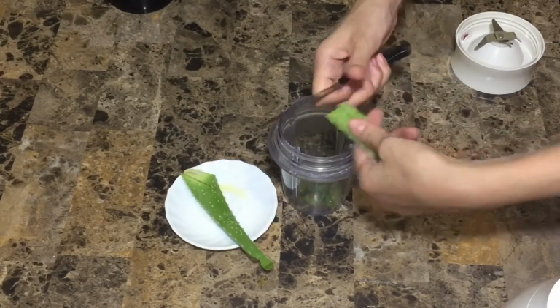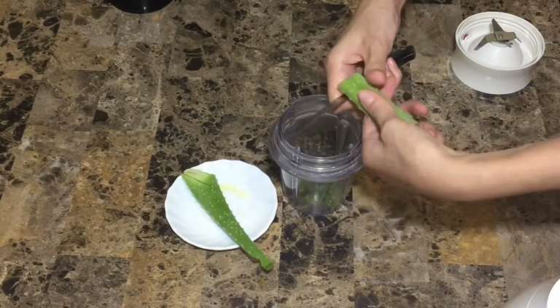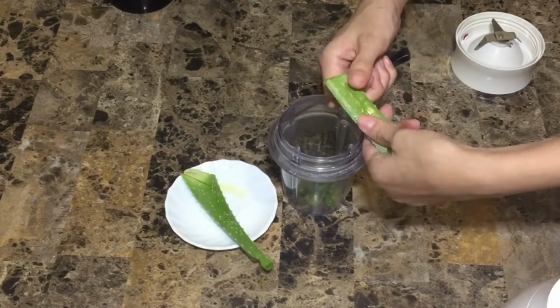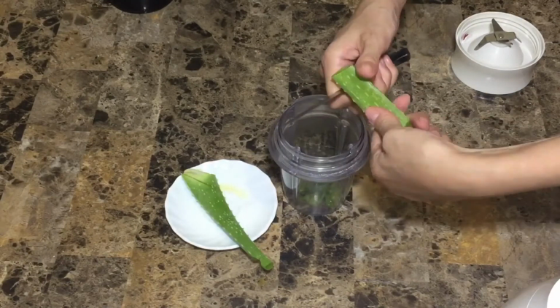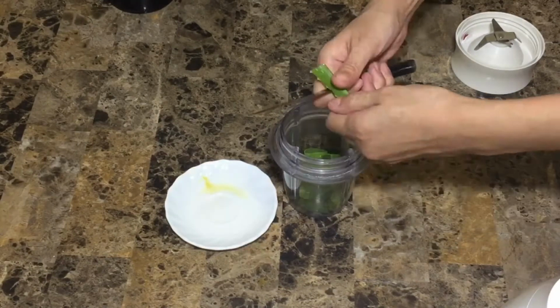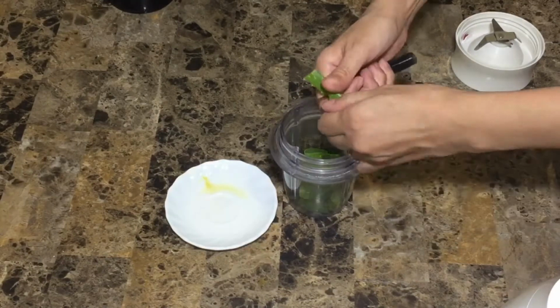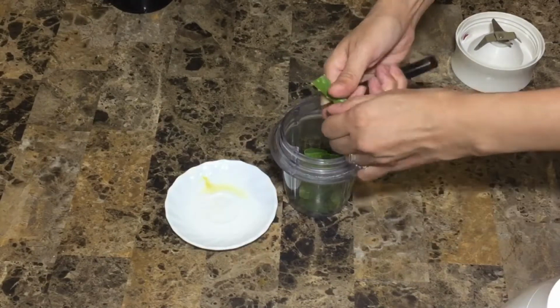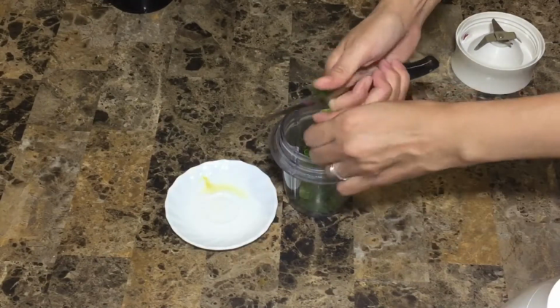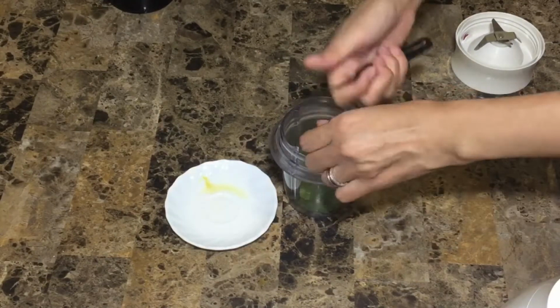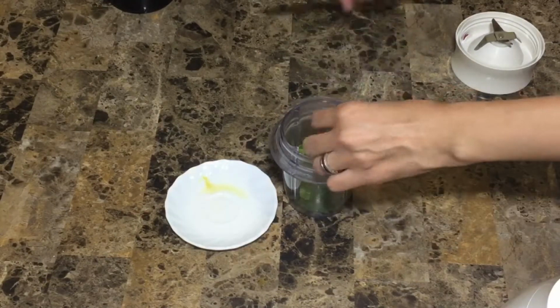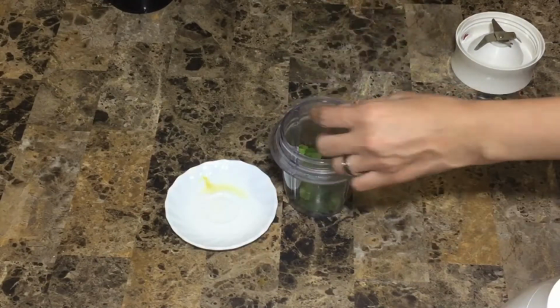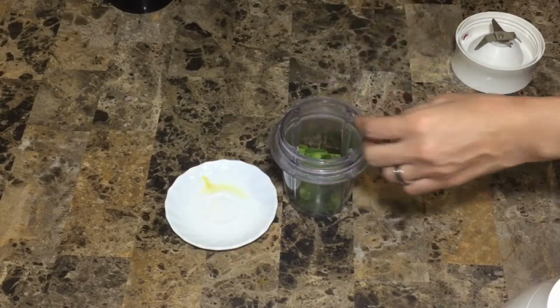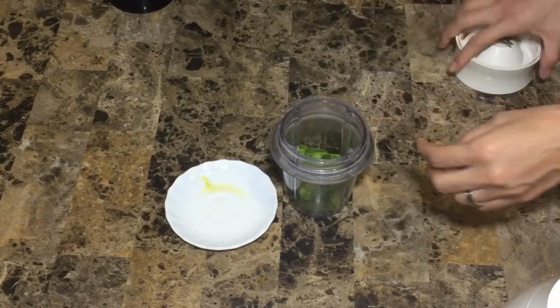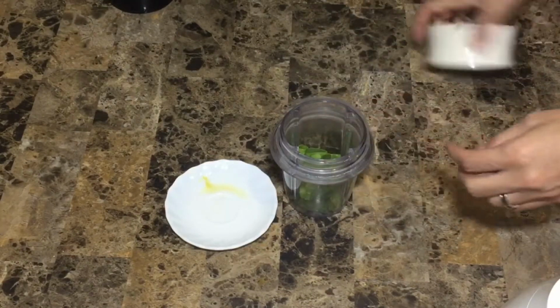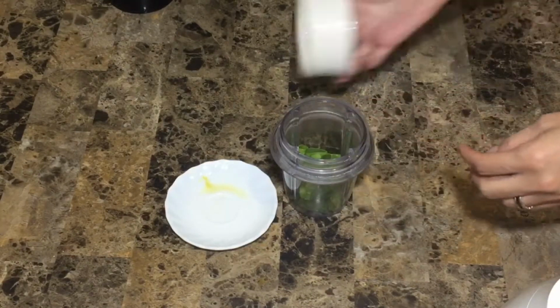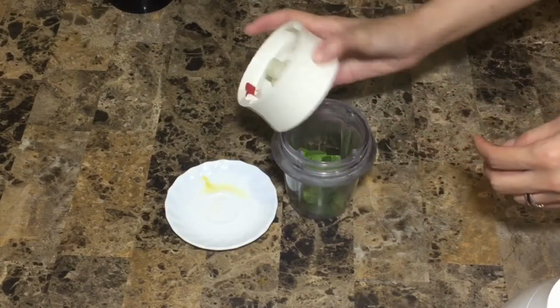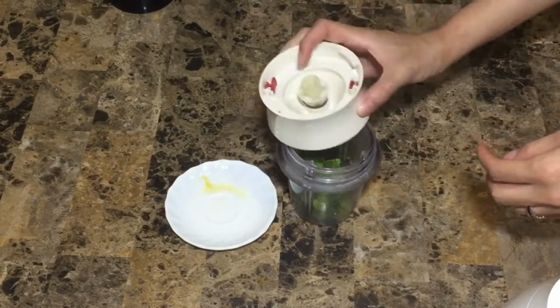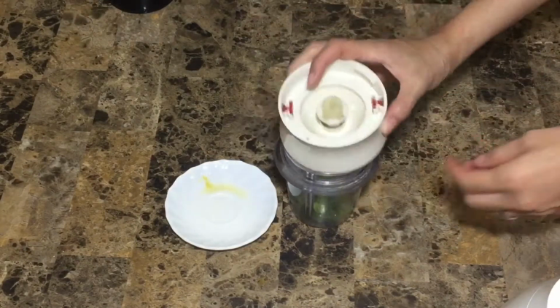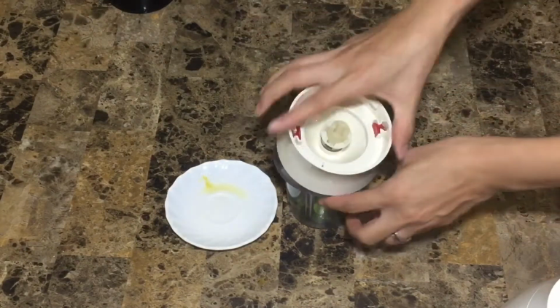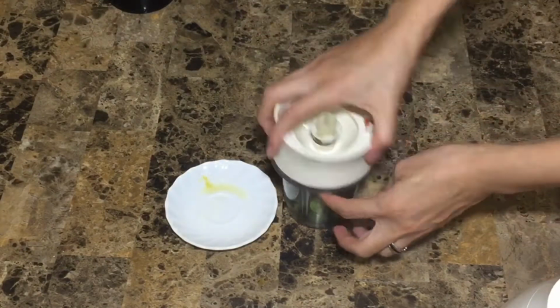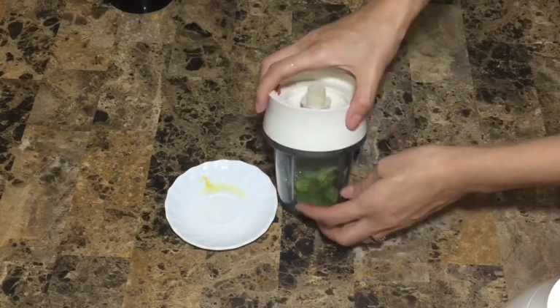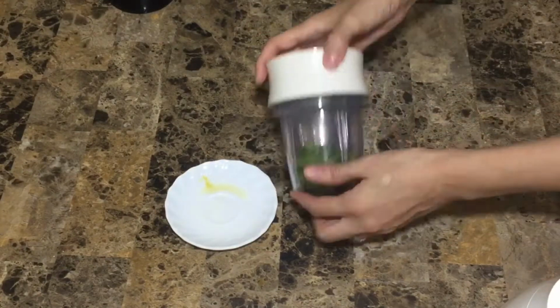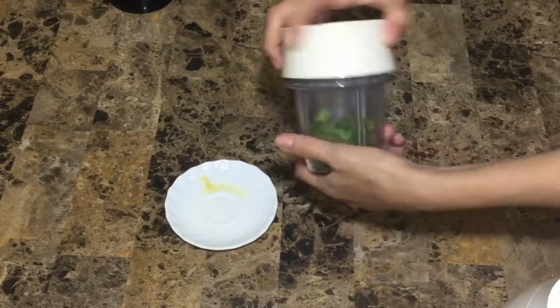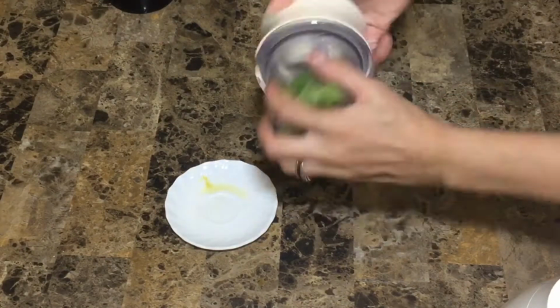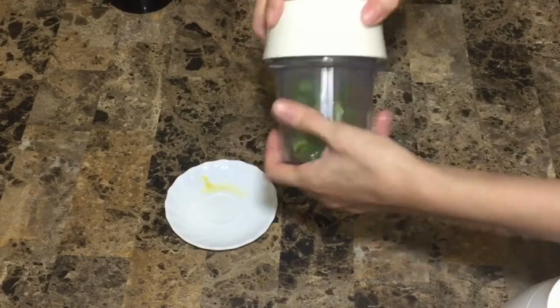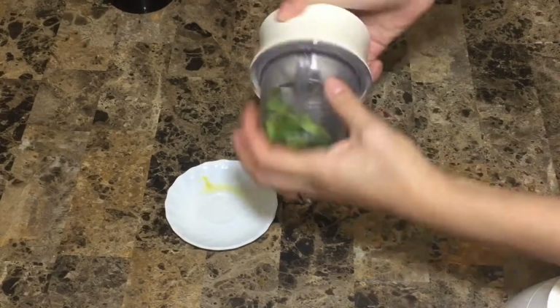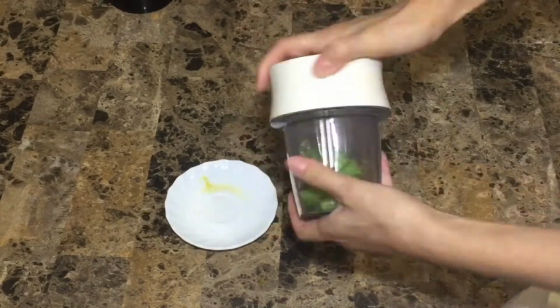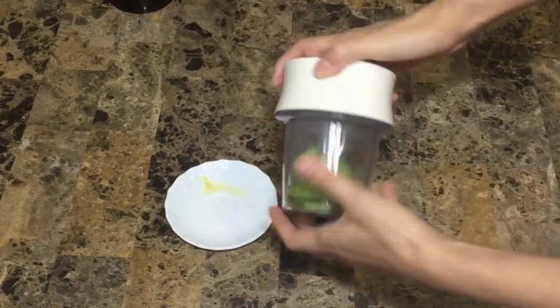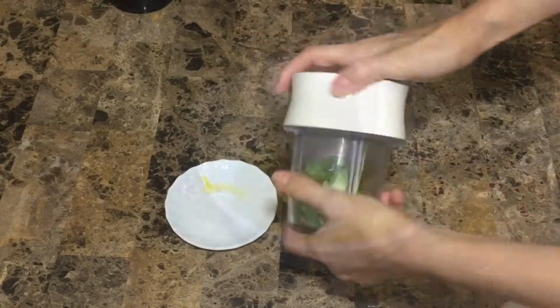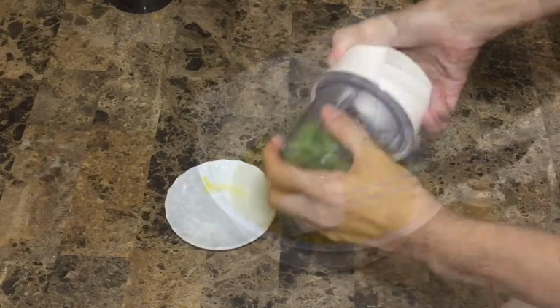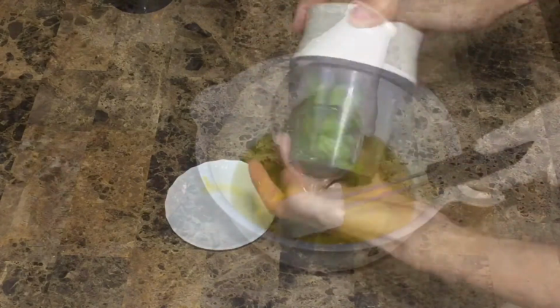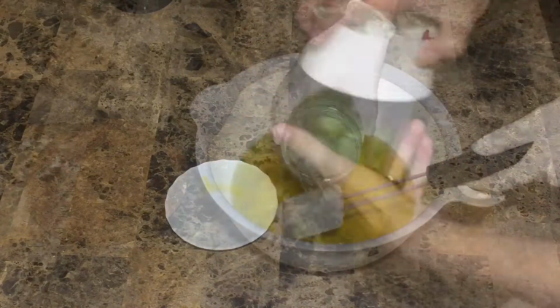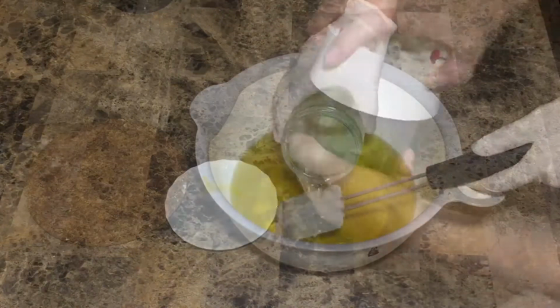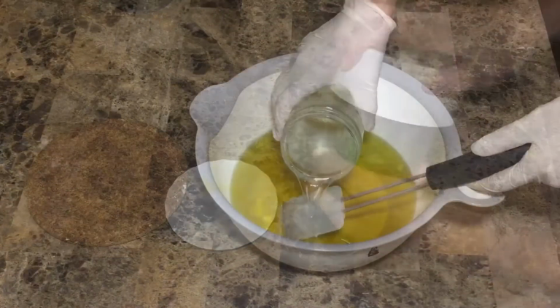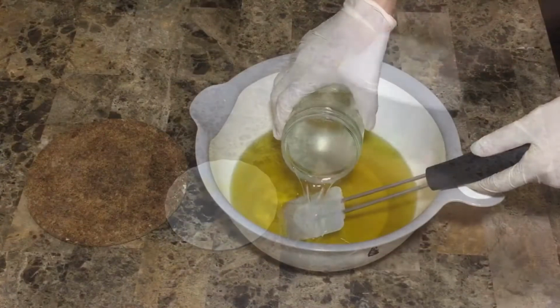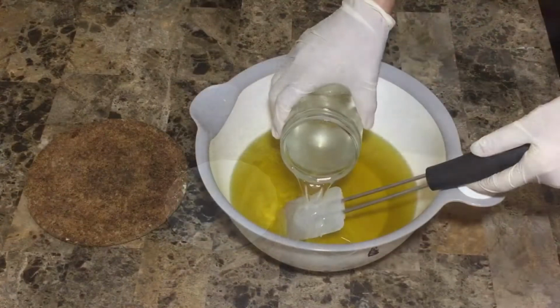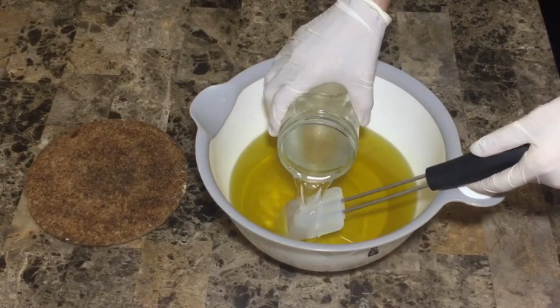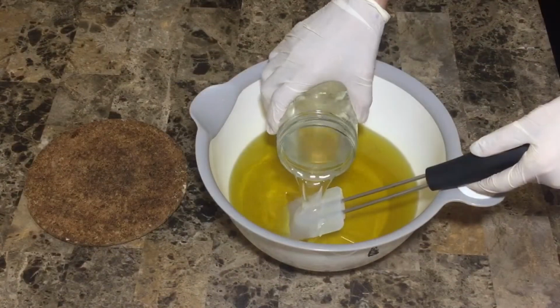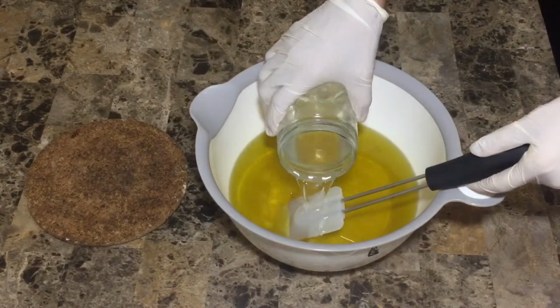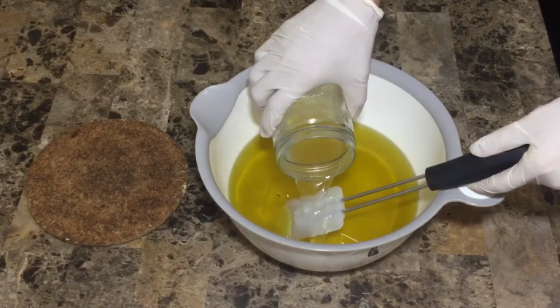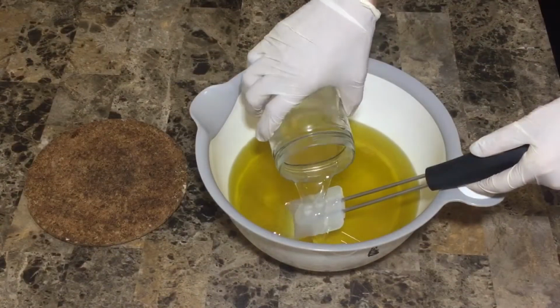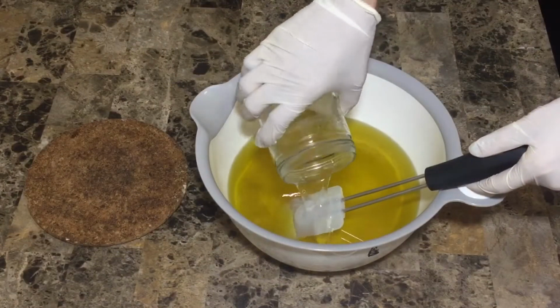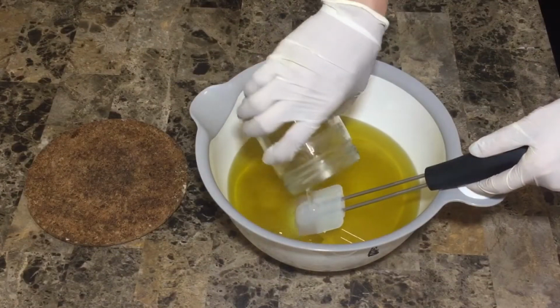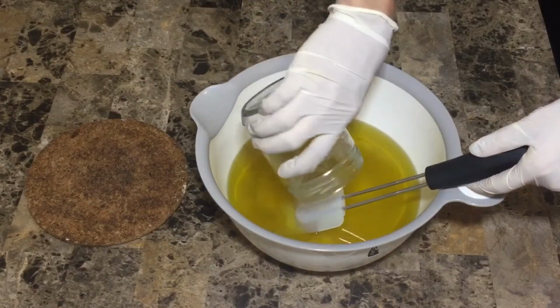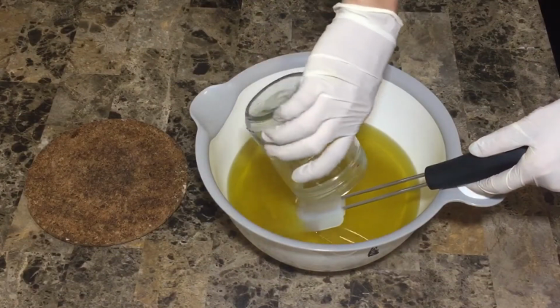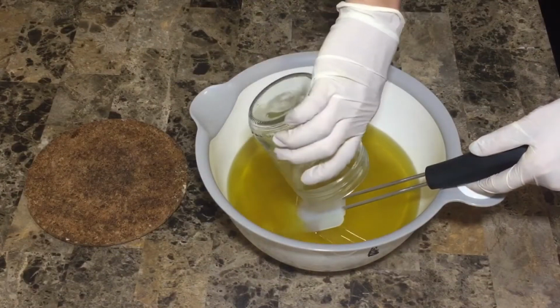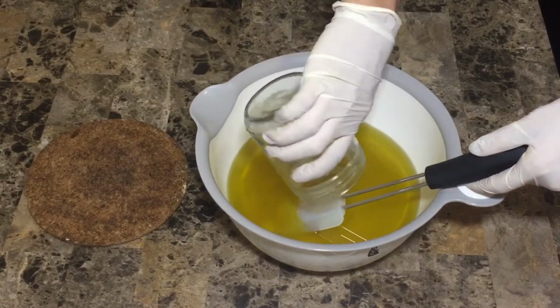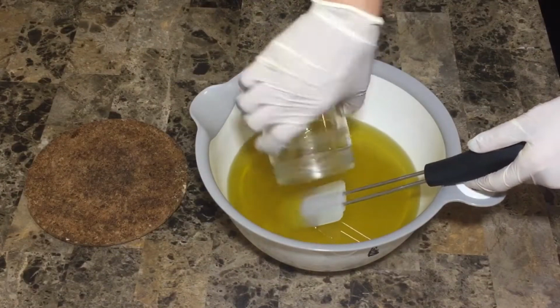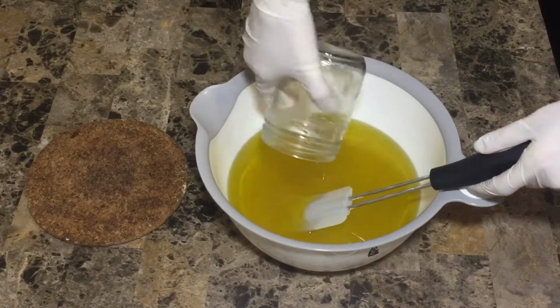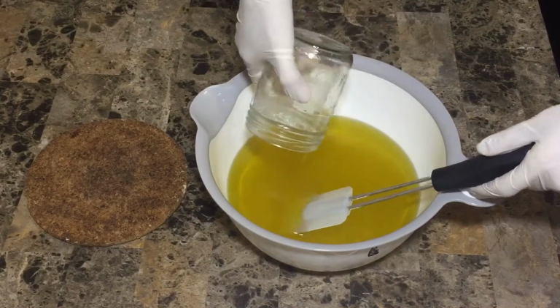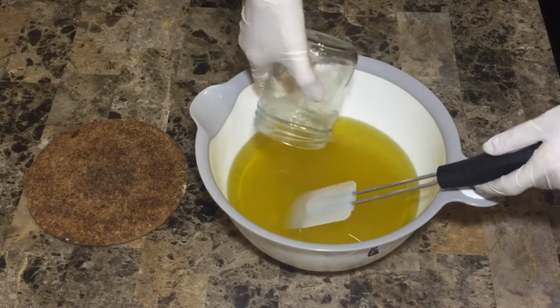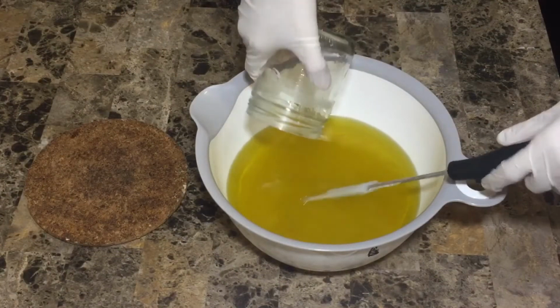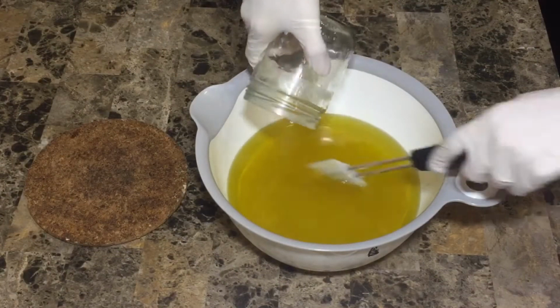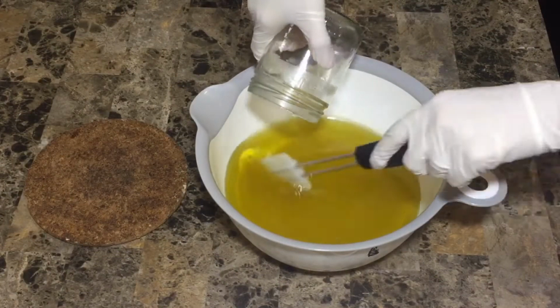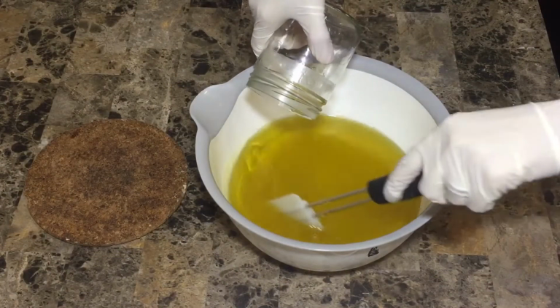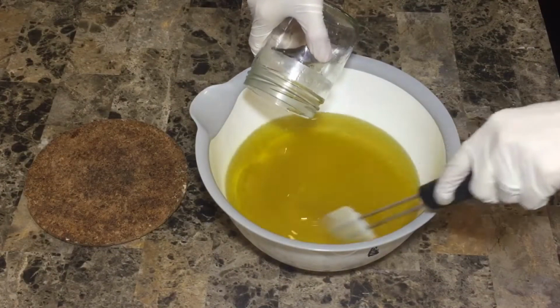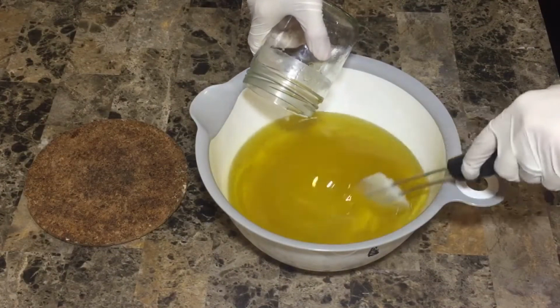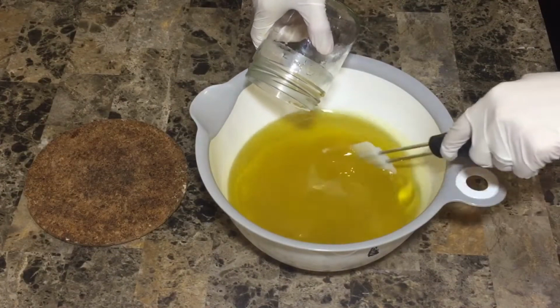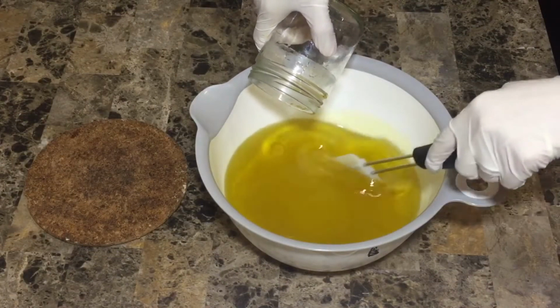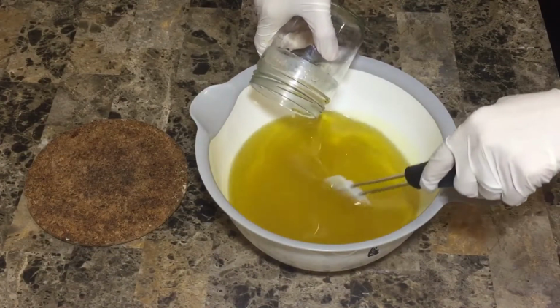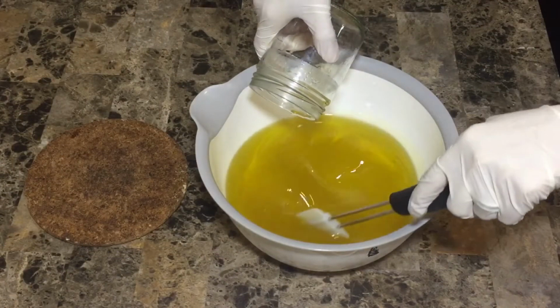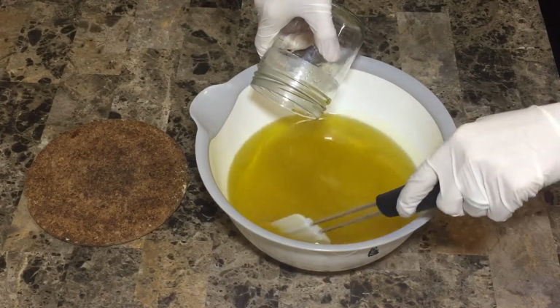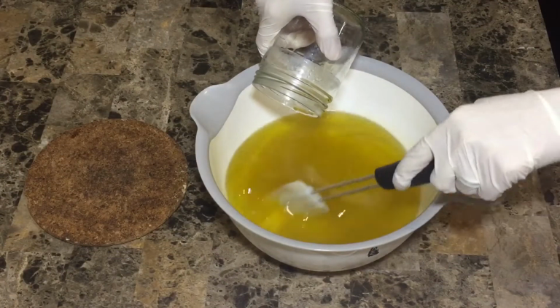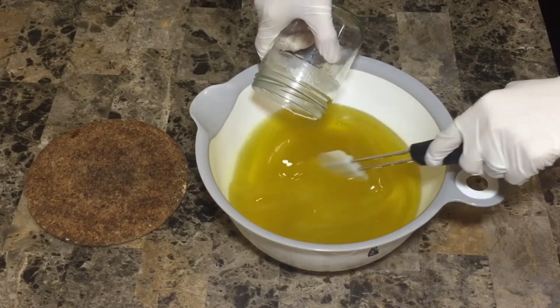Now I'm just chopping the aloe vera leaf — the entire leaf — and using a food processor to get it pureed.